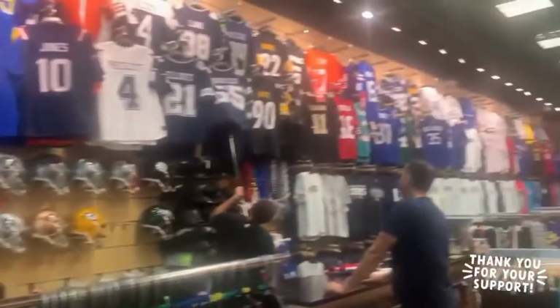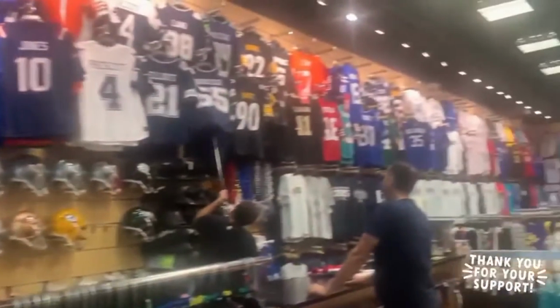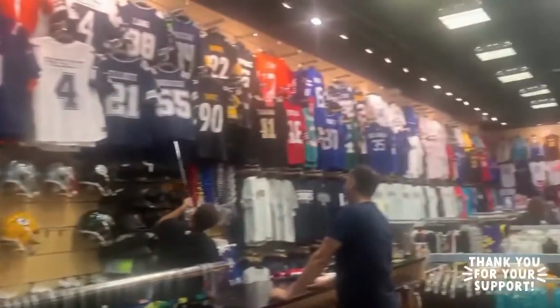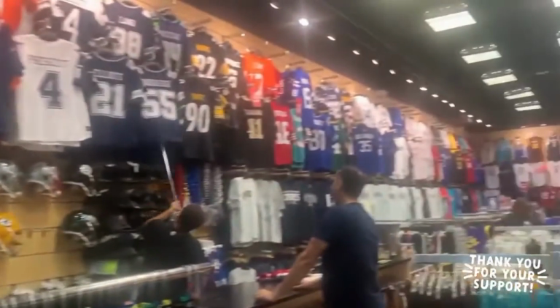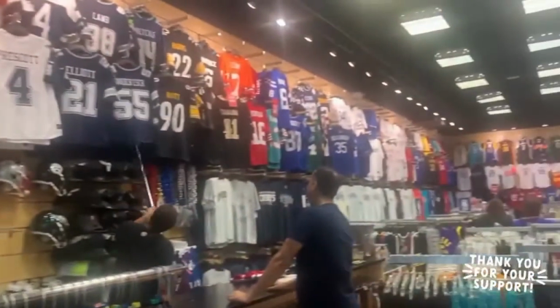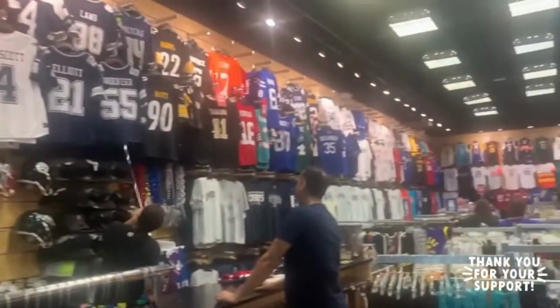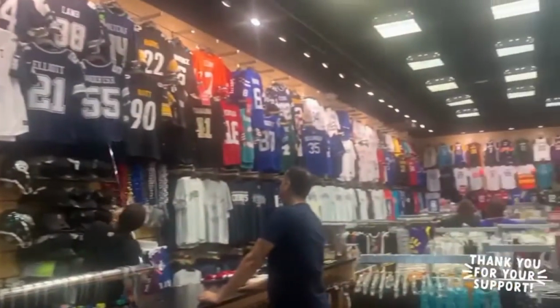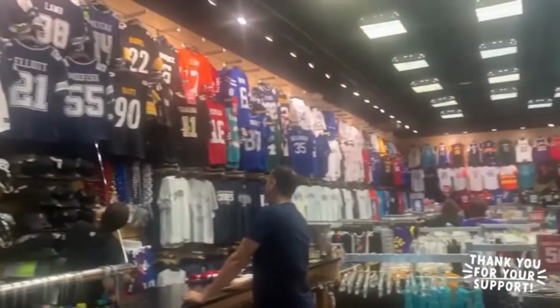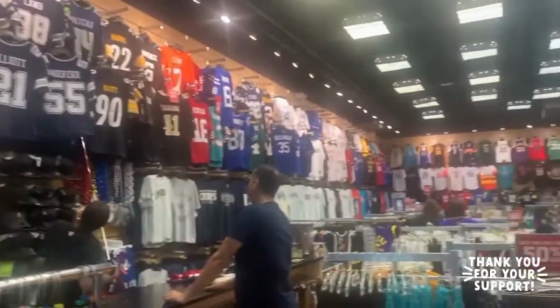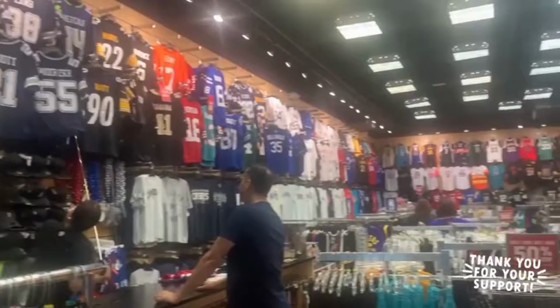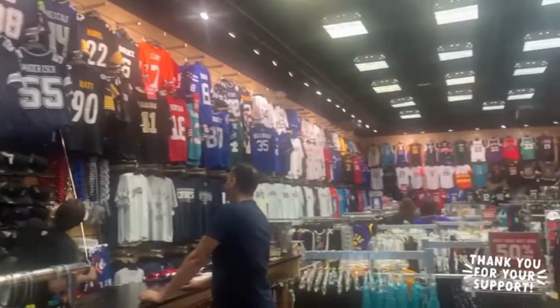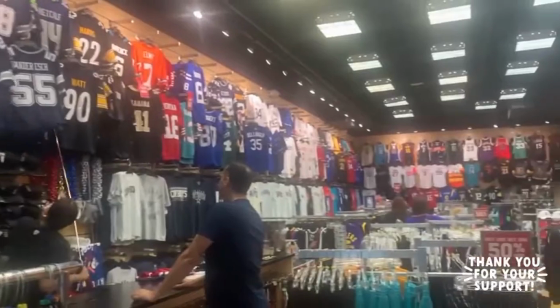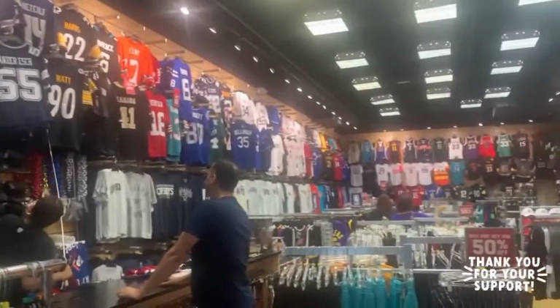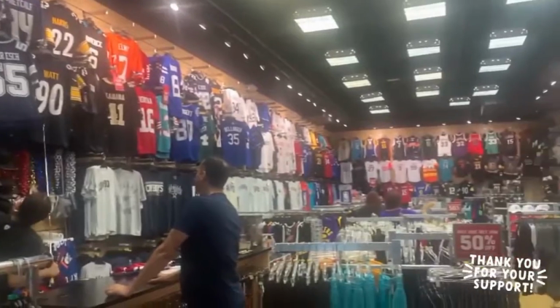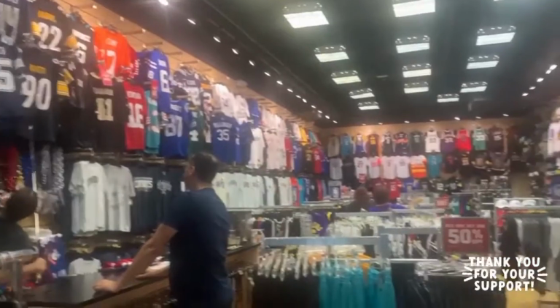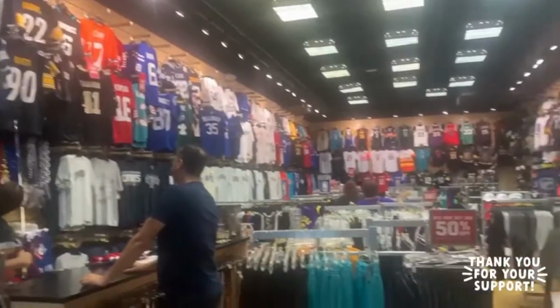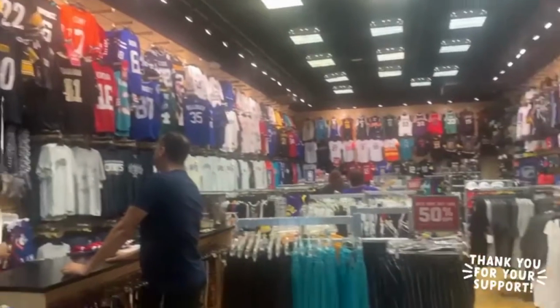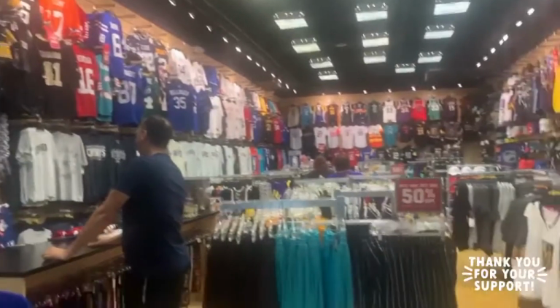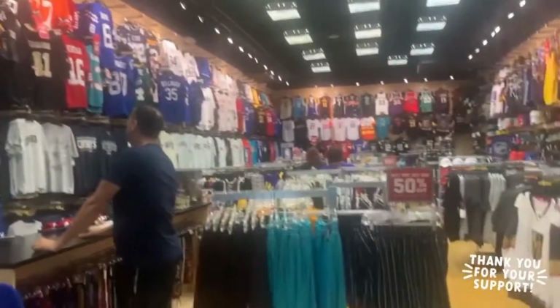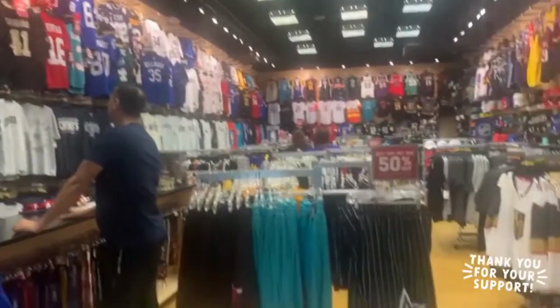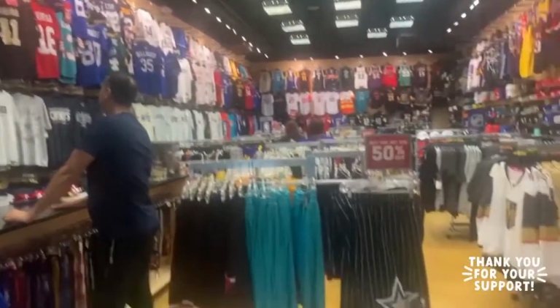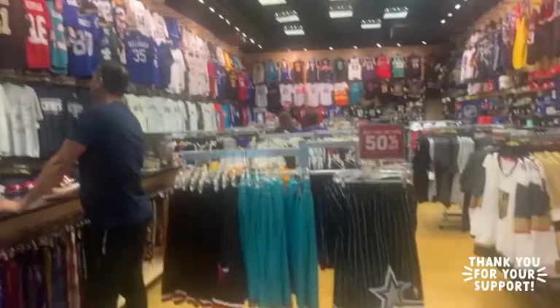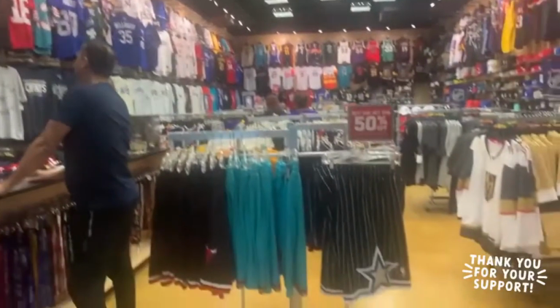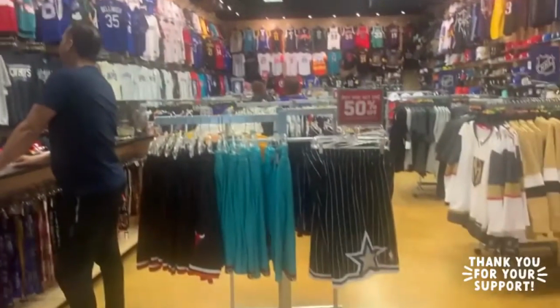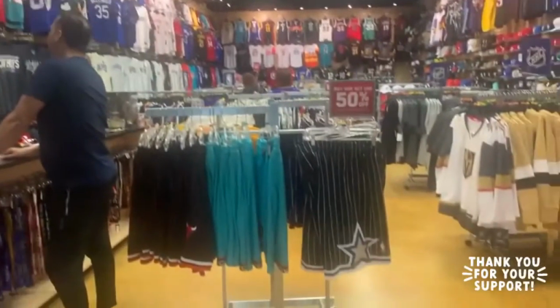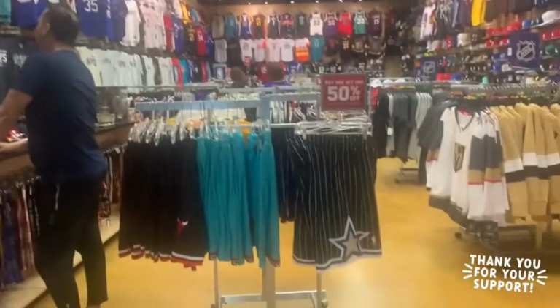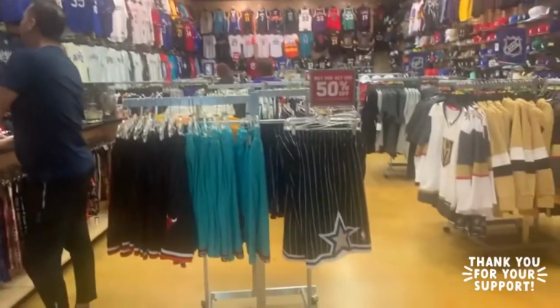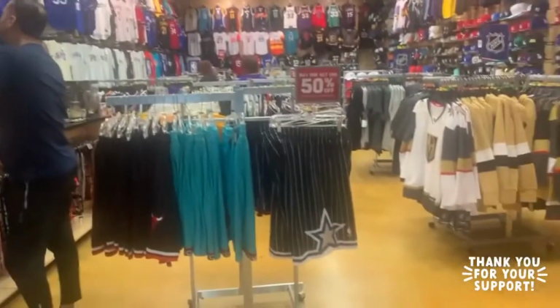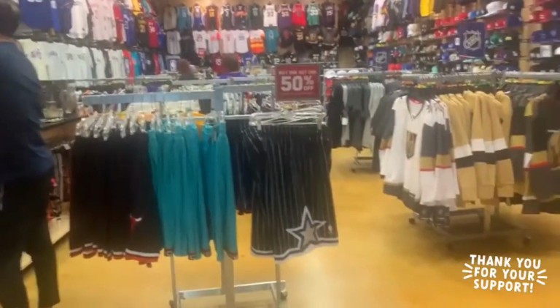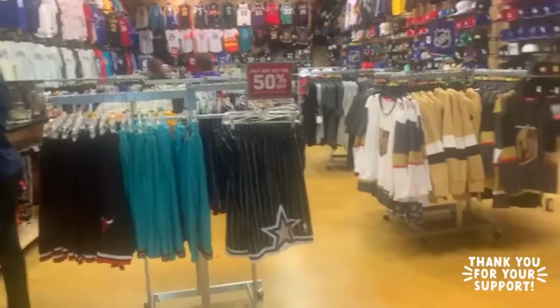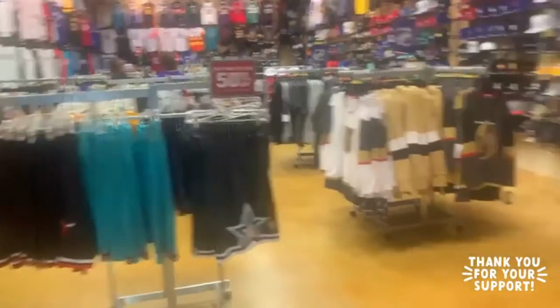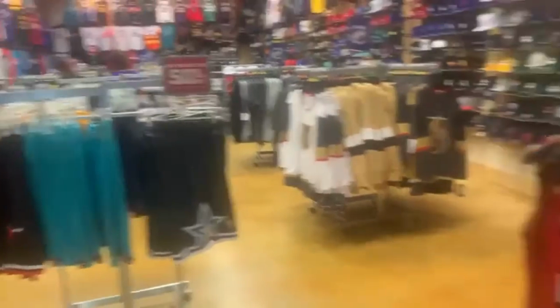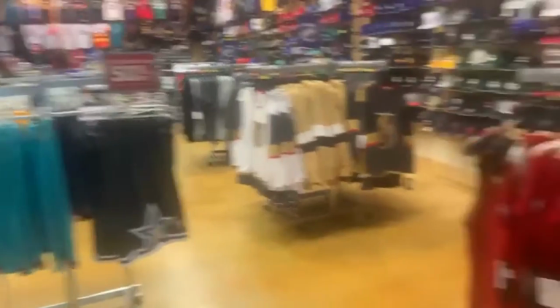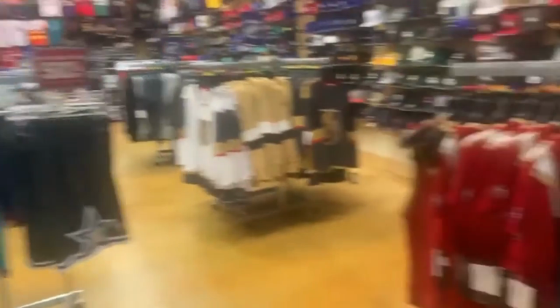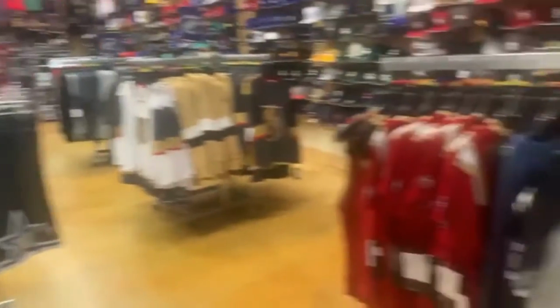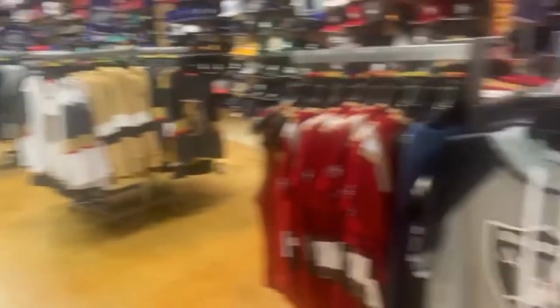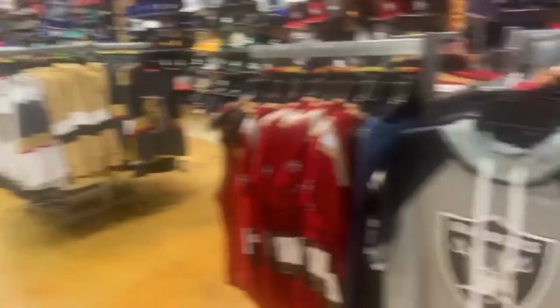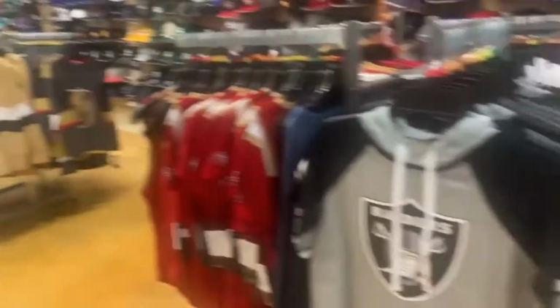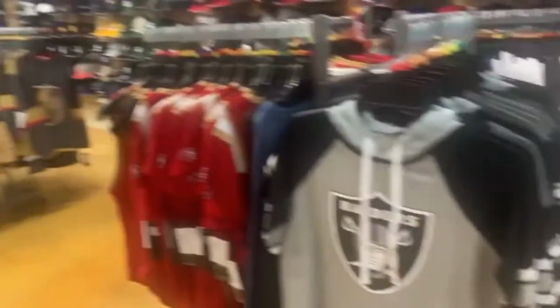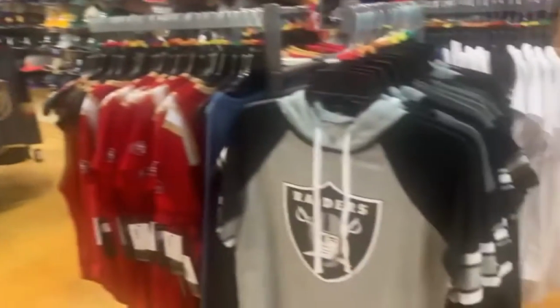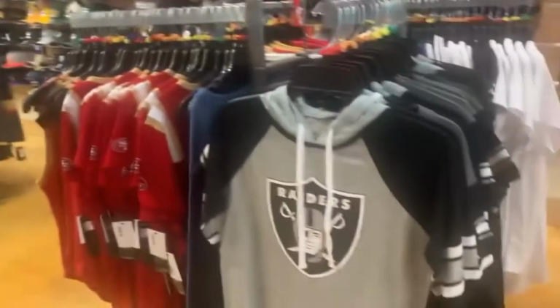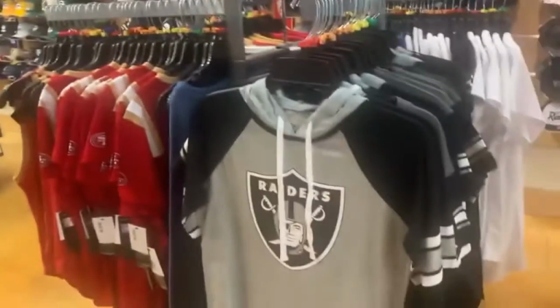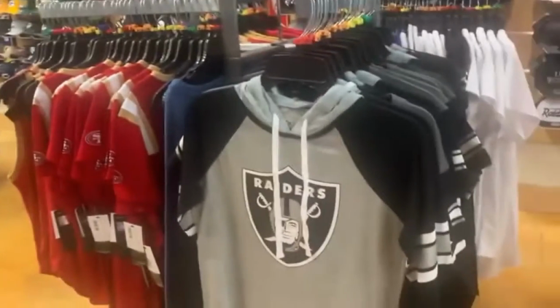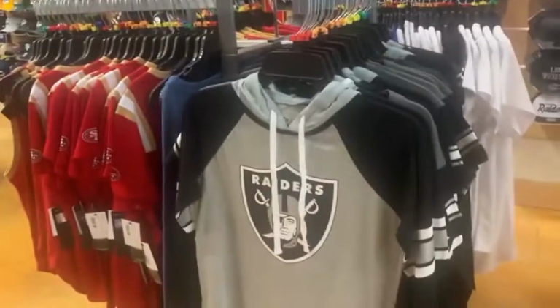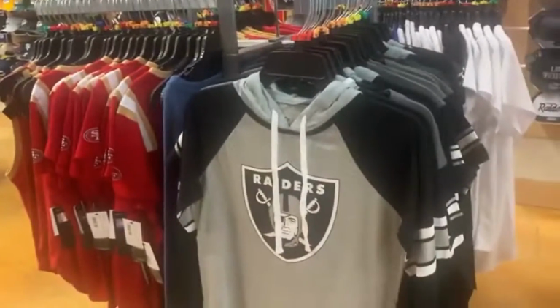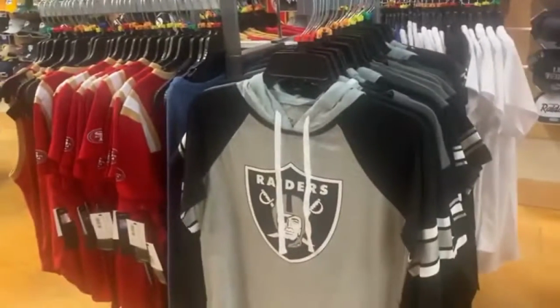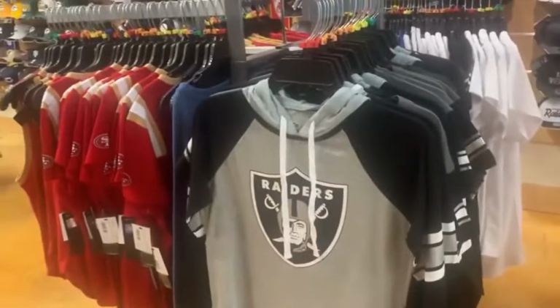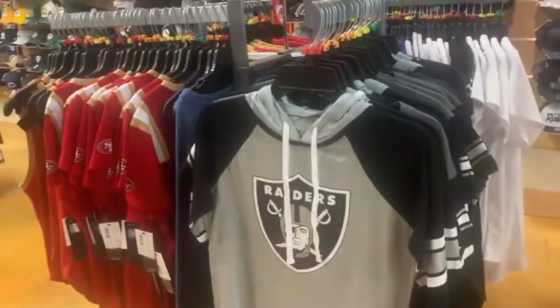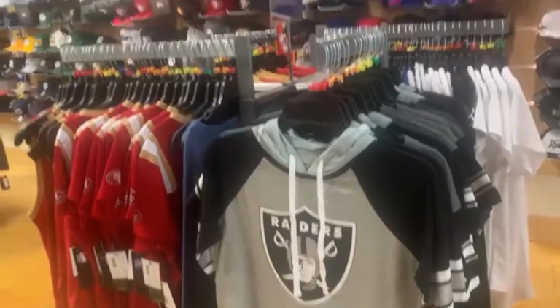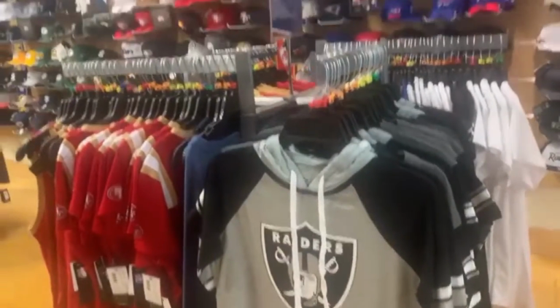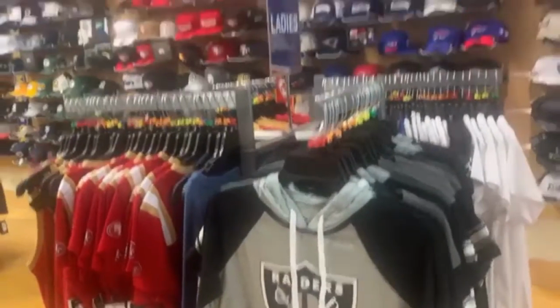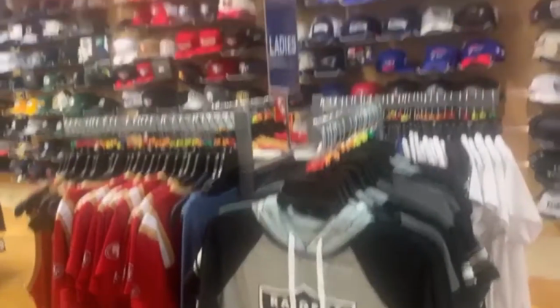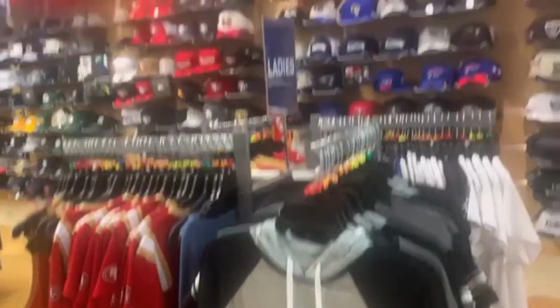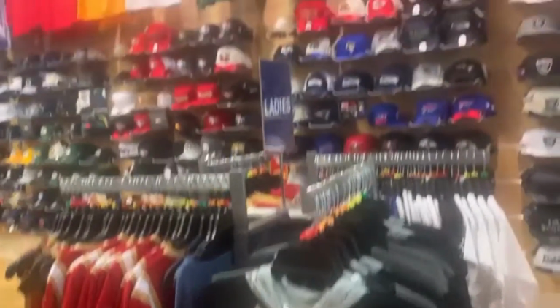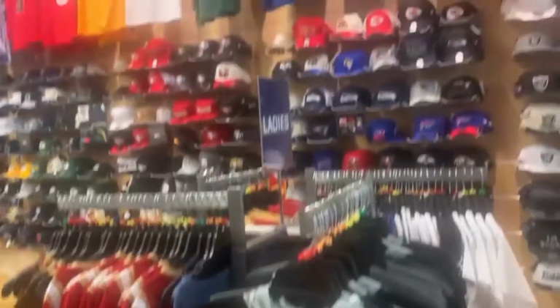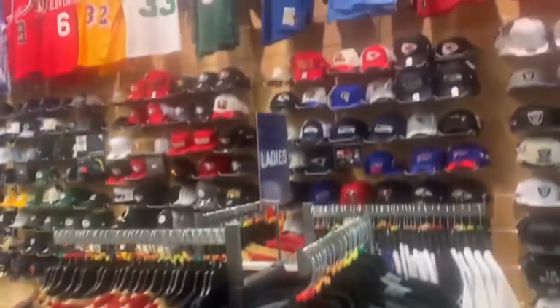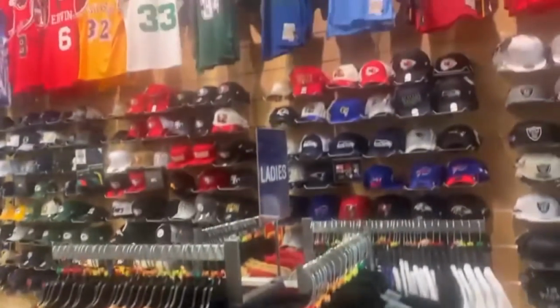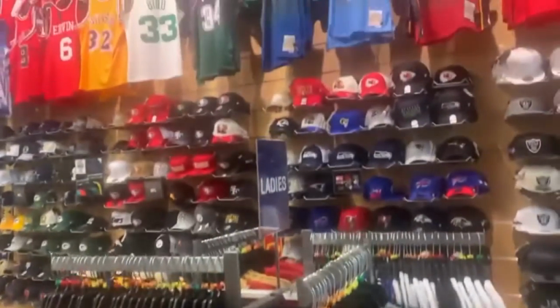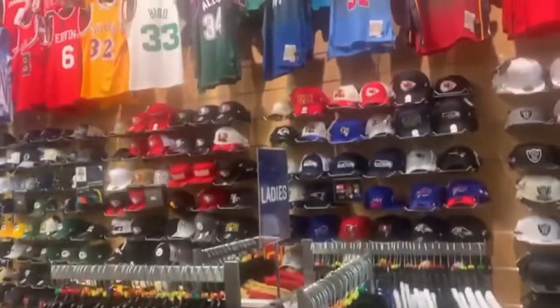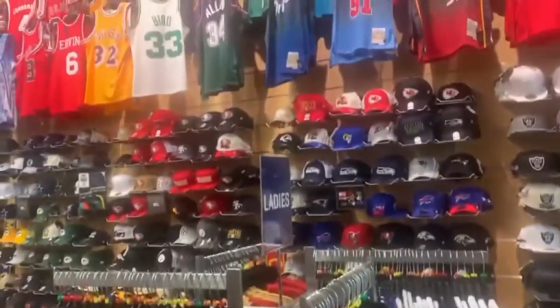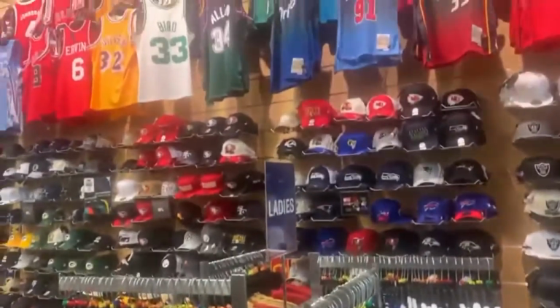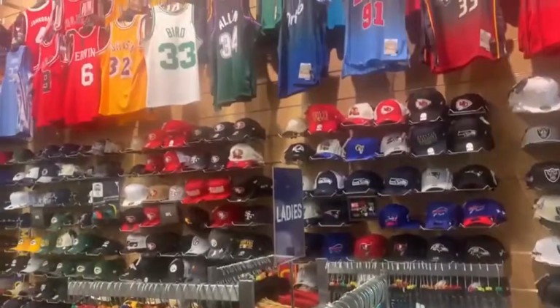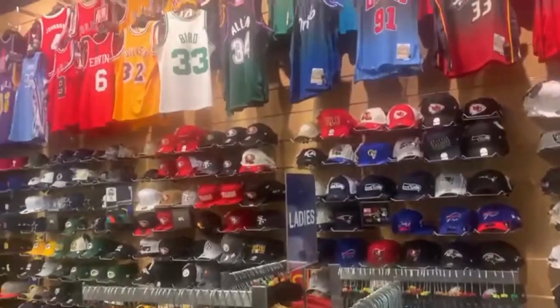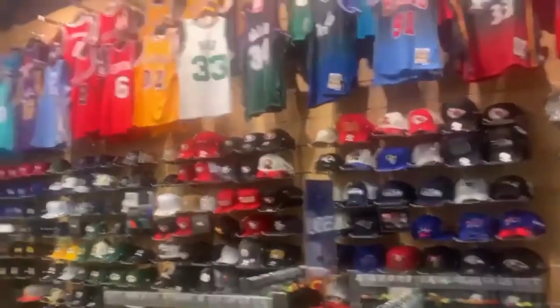Here we are in Lids. They have everything — shorts, Raider shorts, hats, and more.